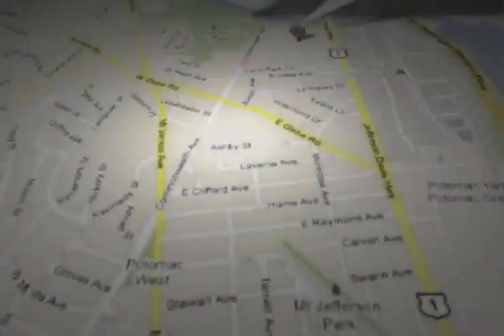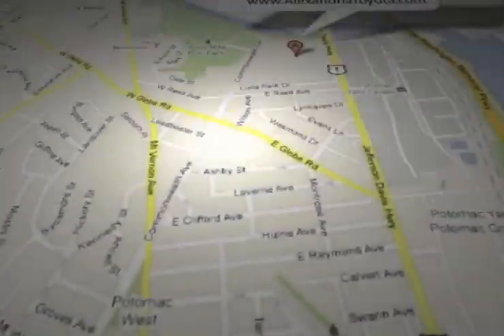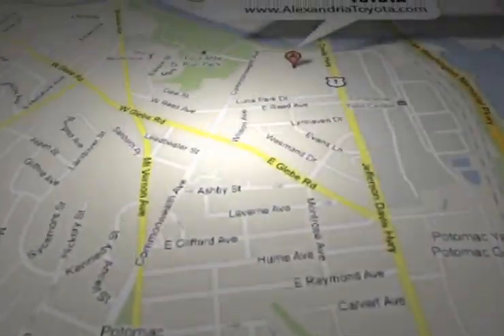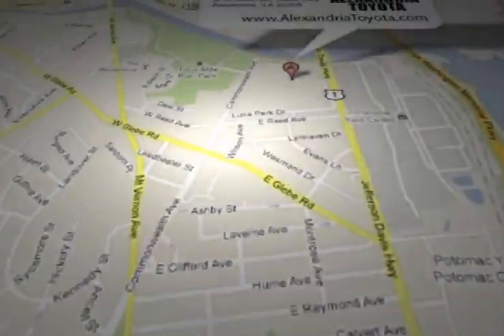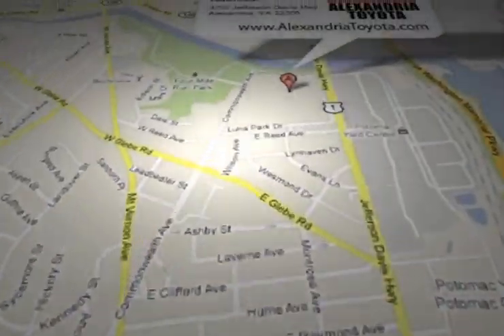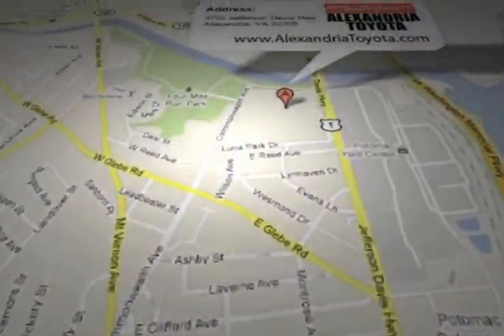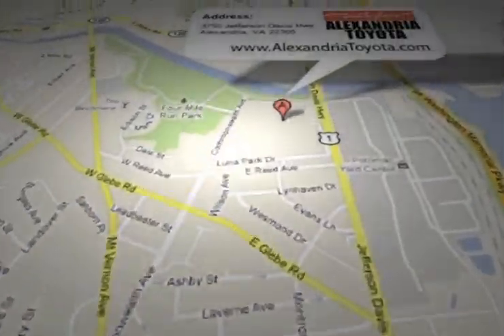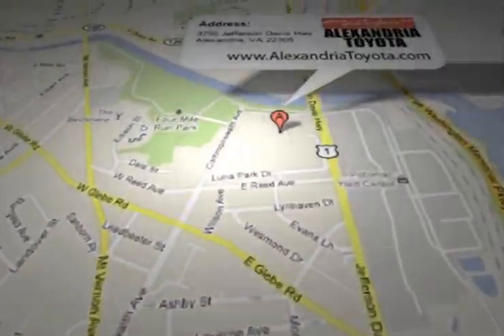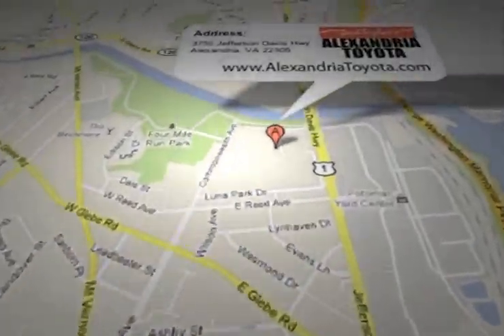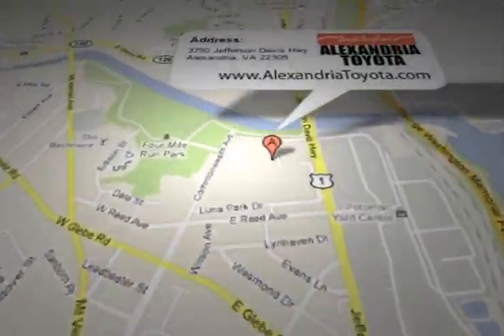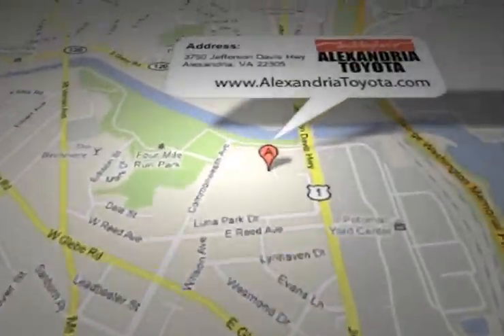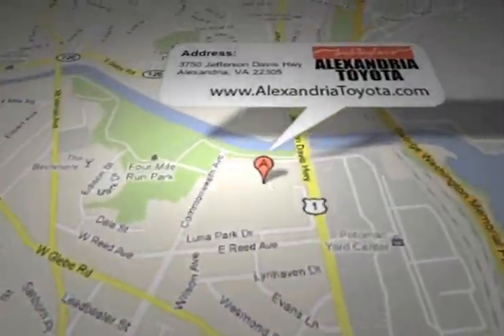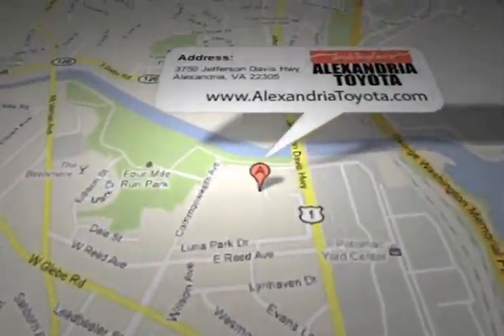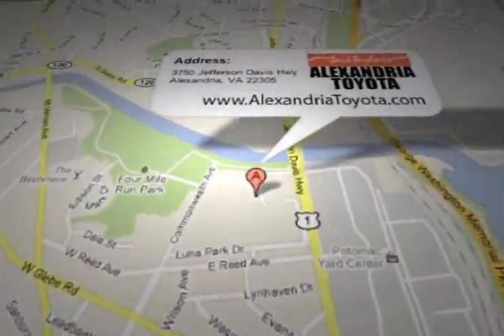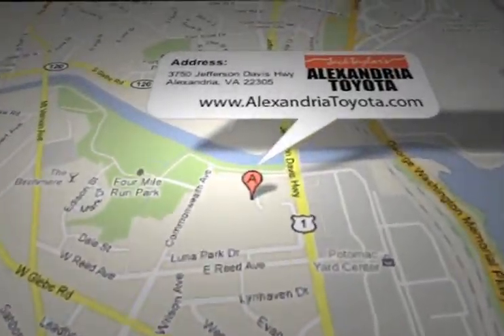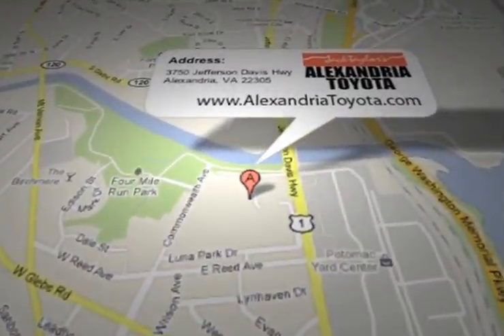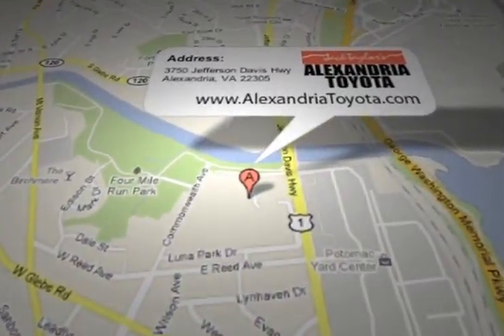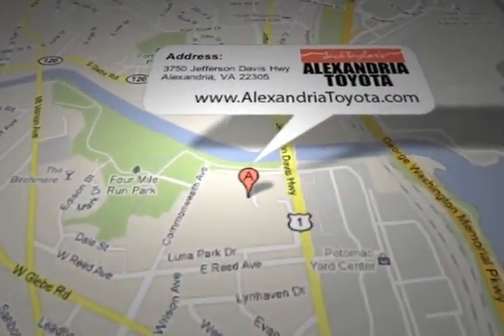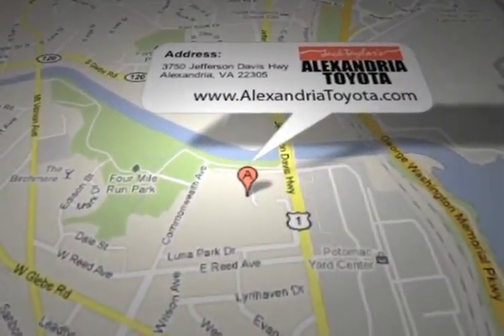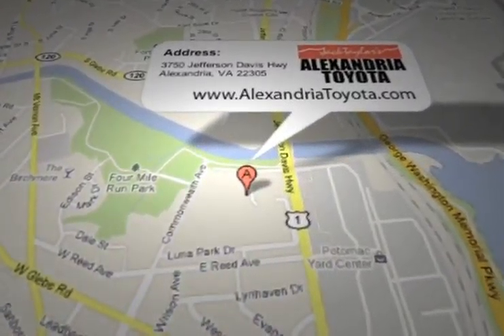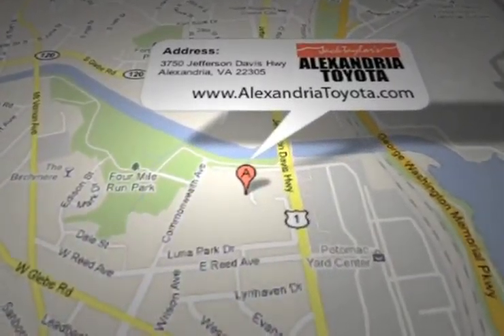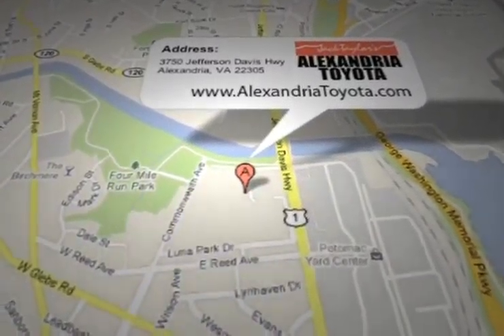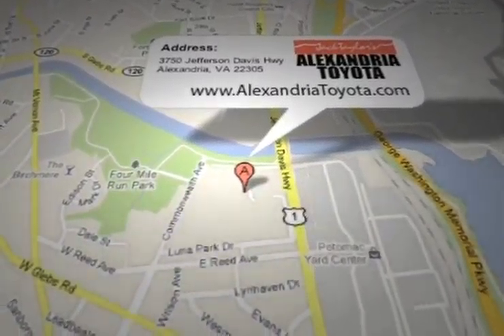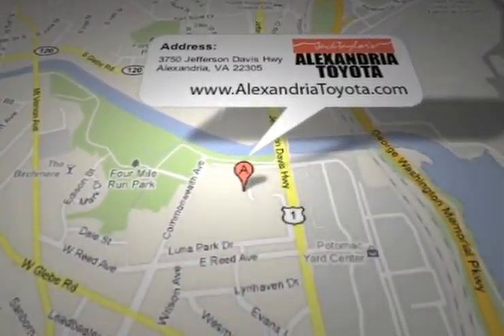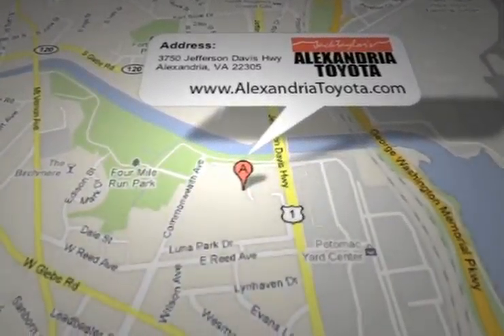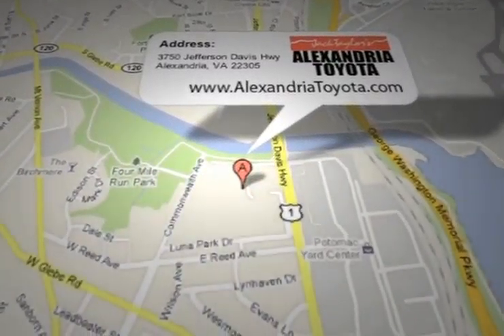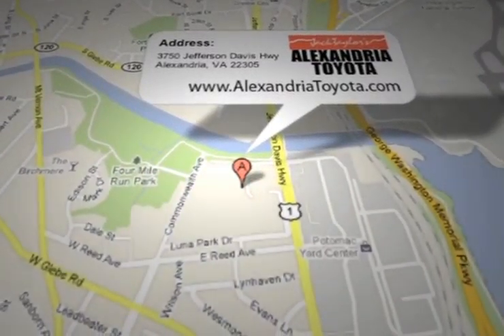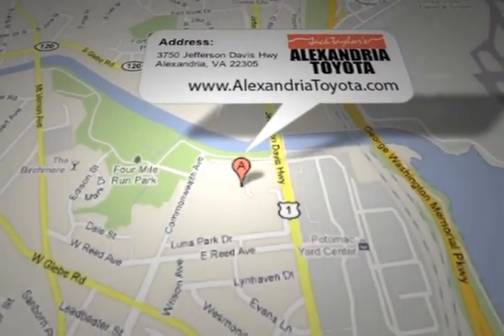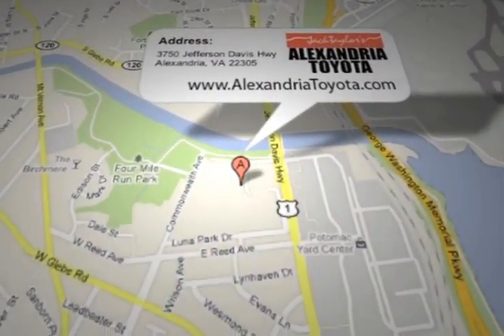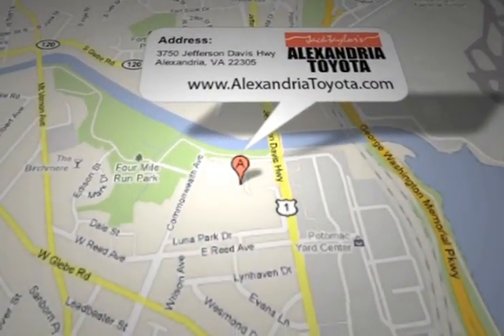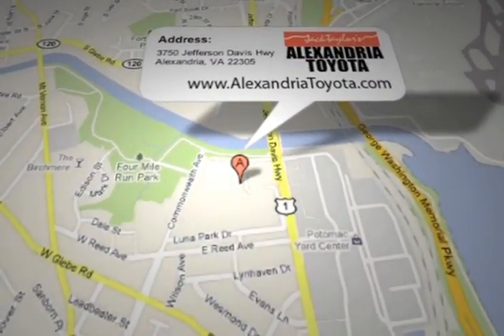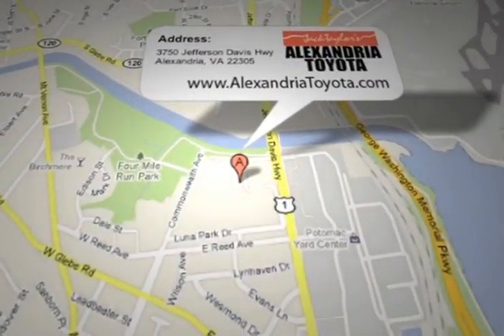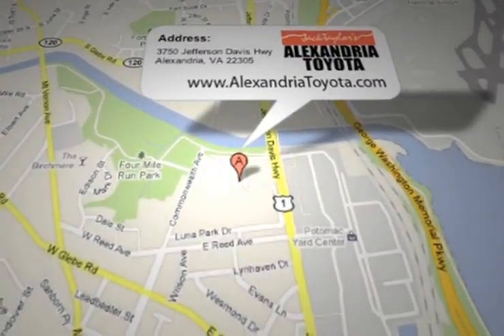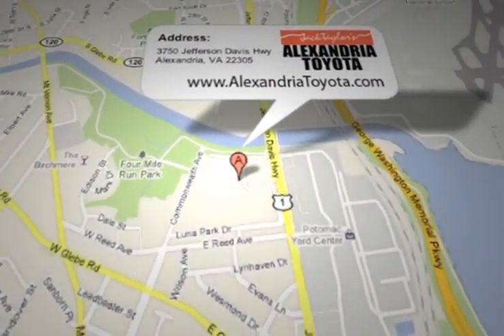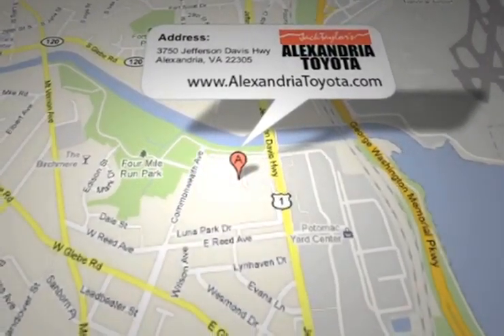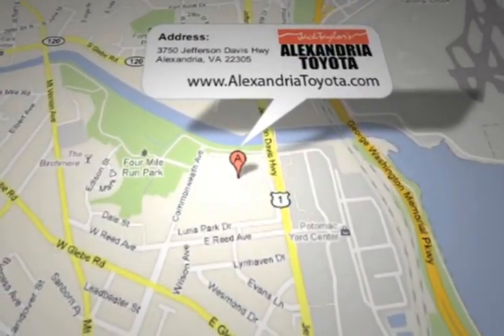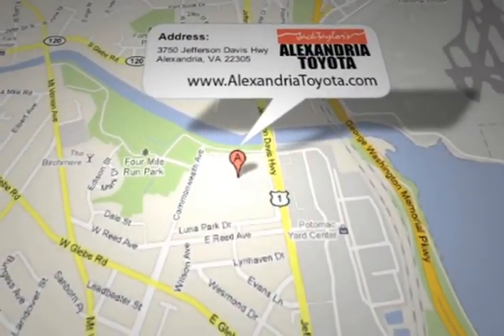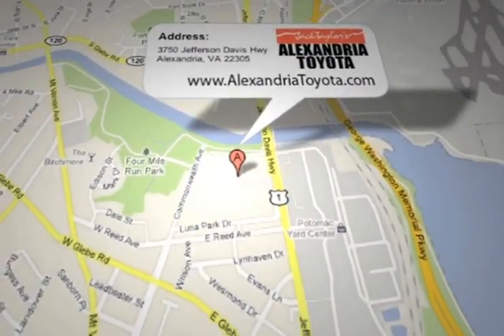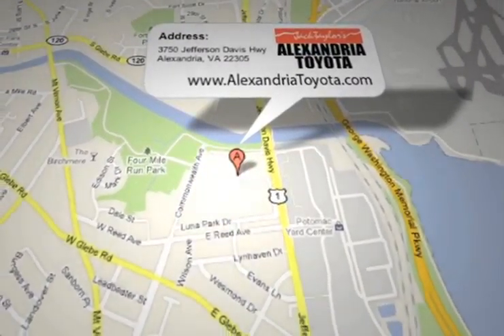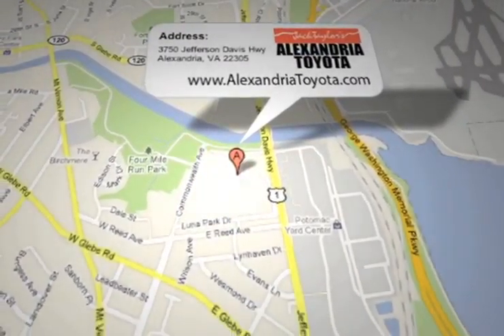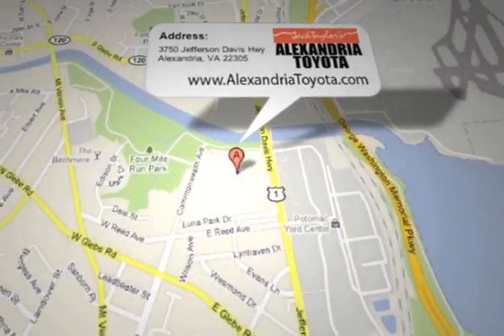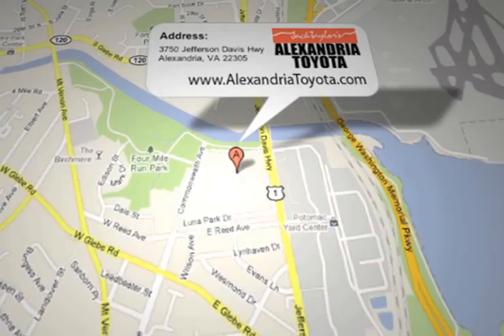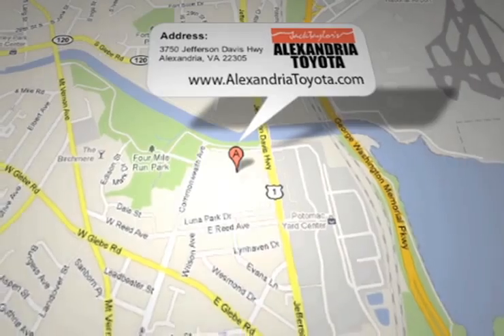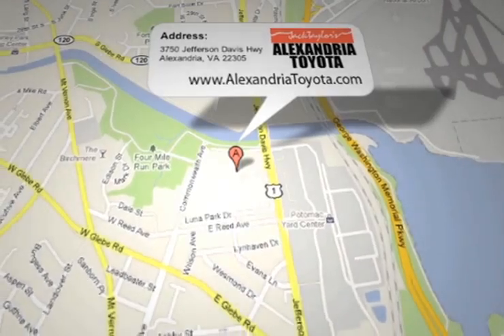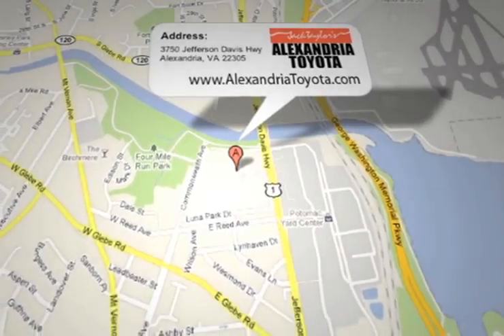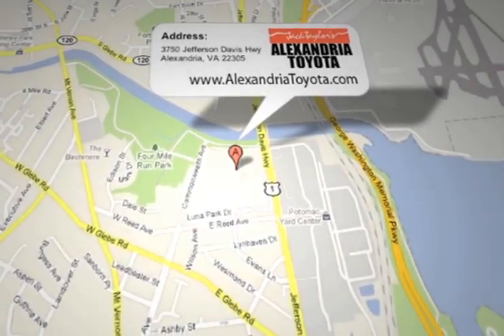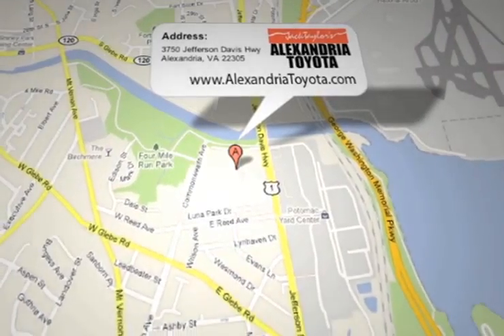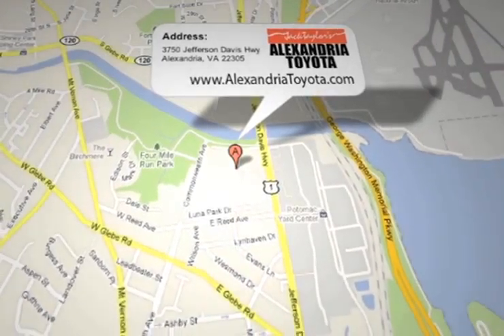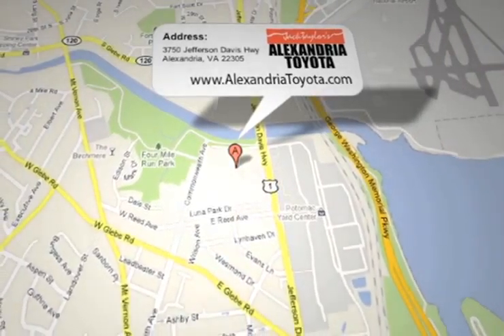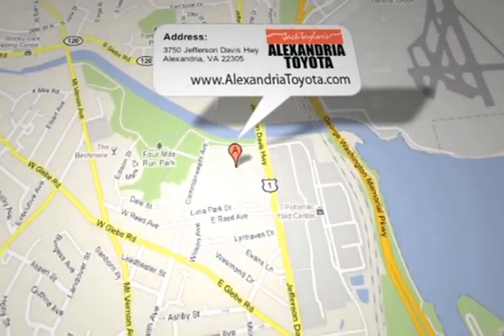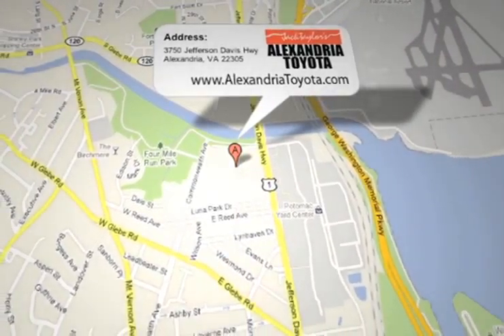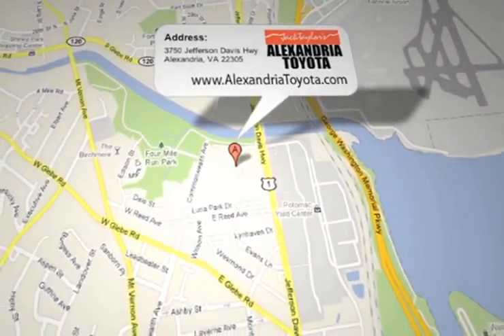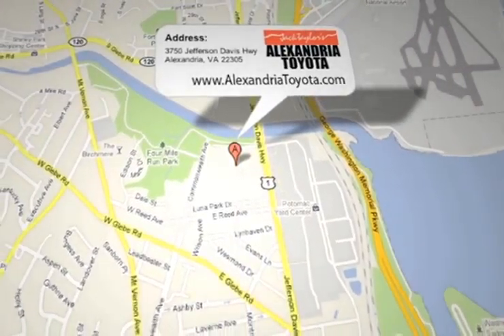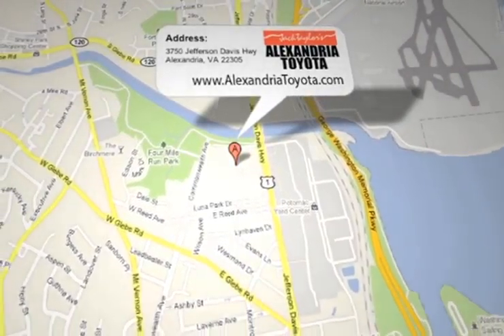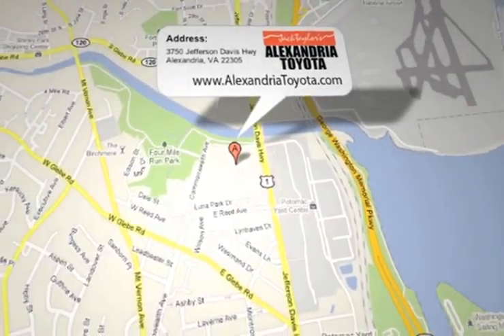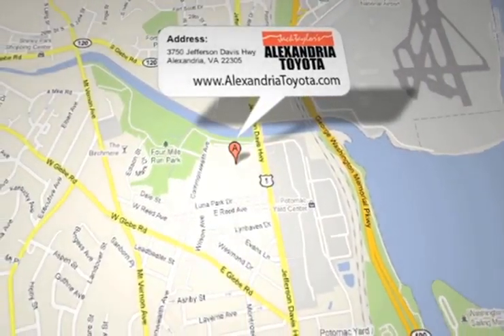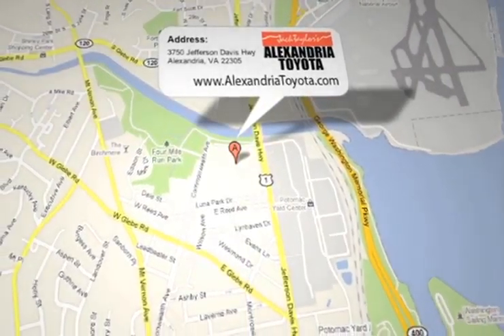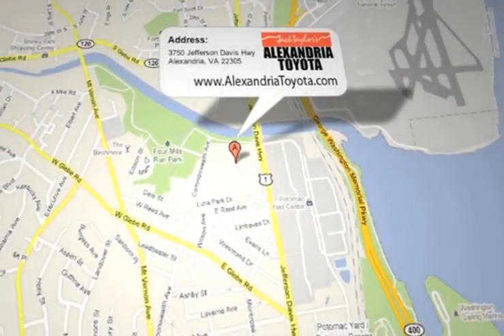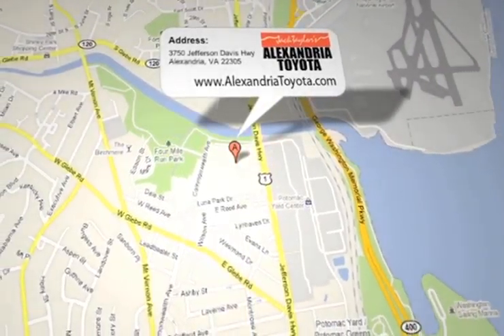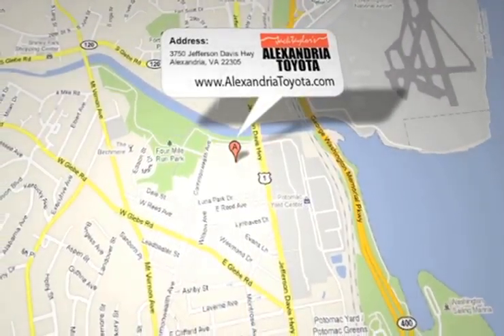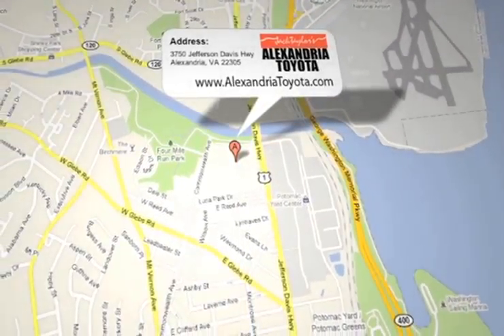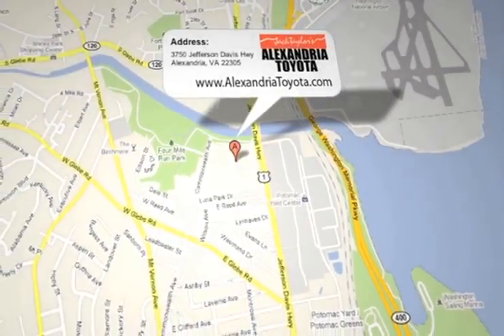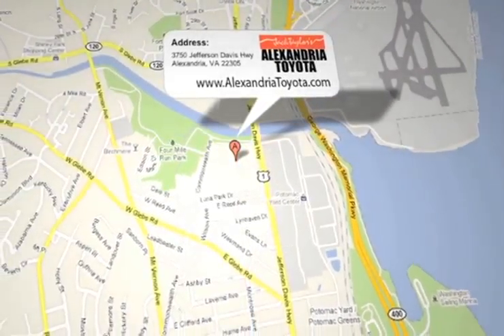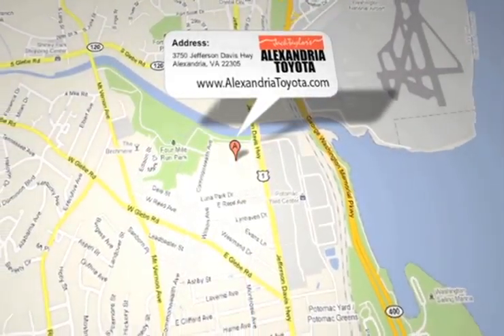Jack Taylor's Alexandria Toyota is located at 3750 Jefferson Davis Highway in Alexandria, Virginia.